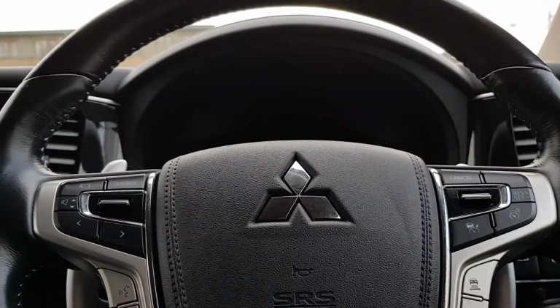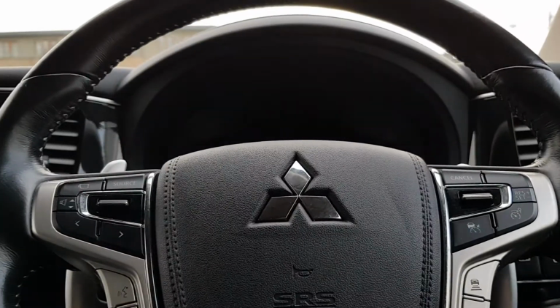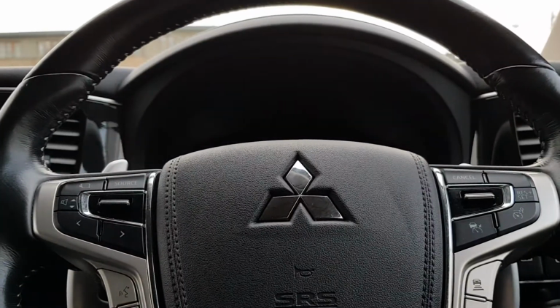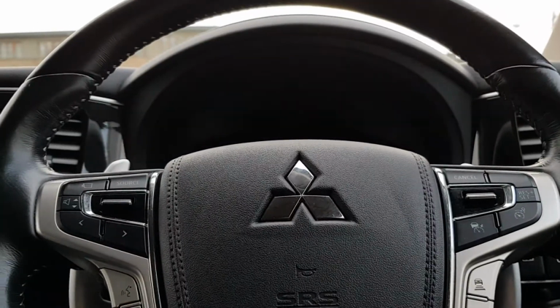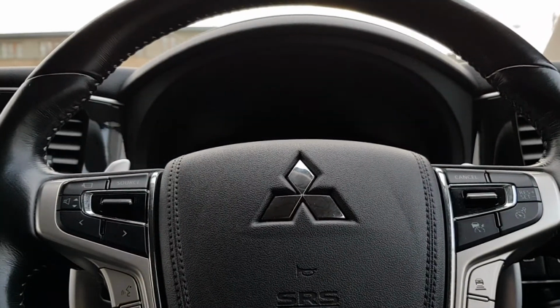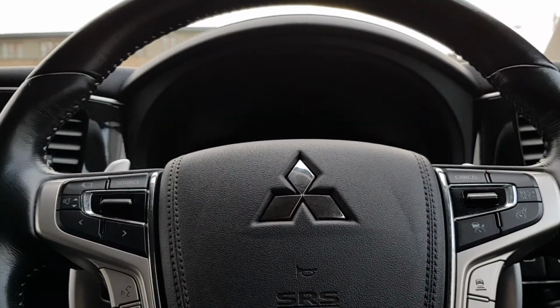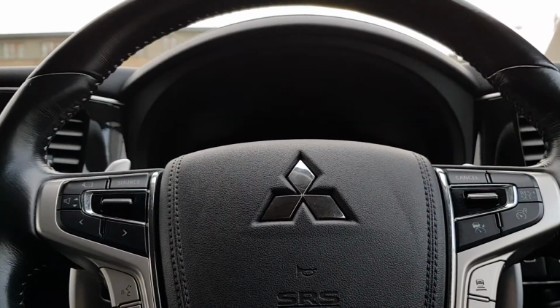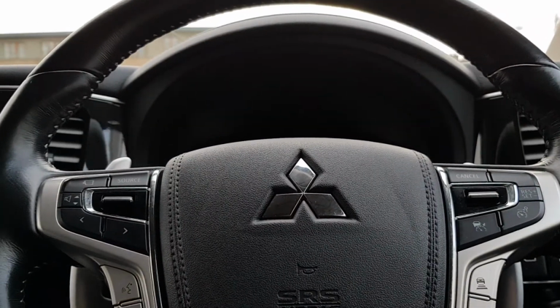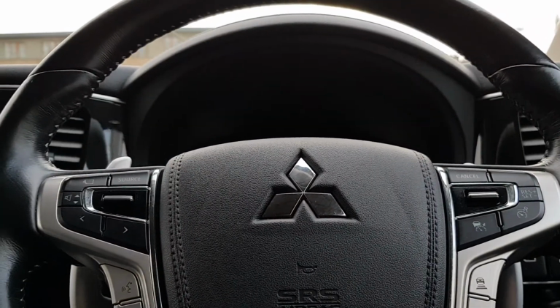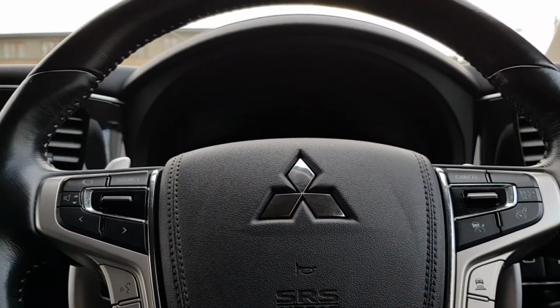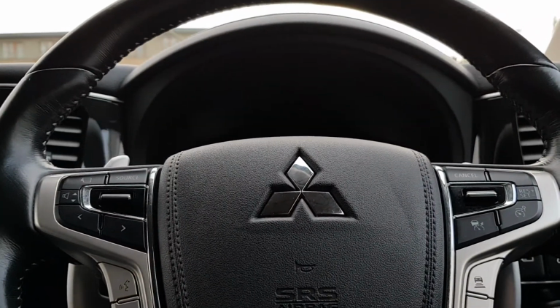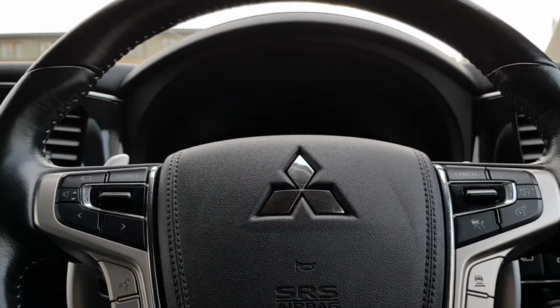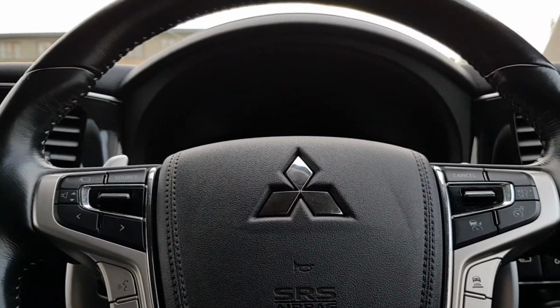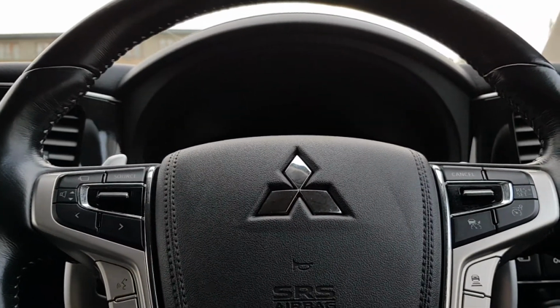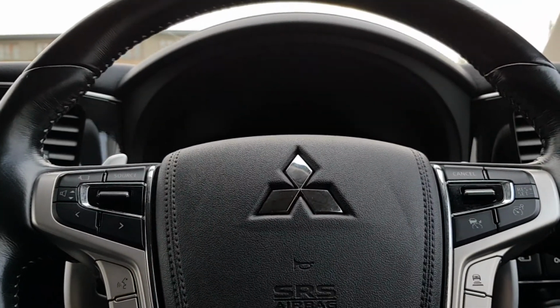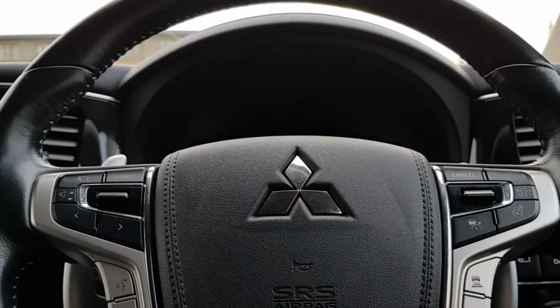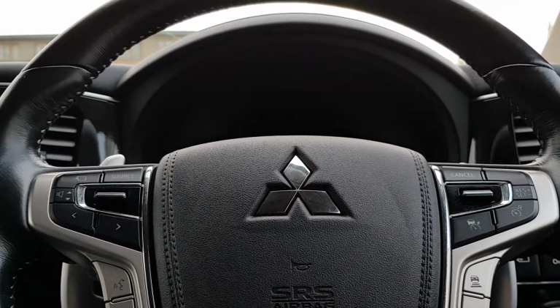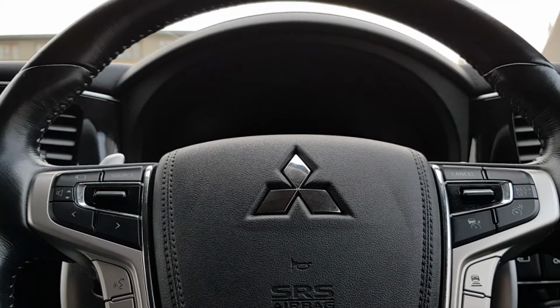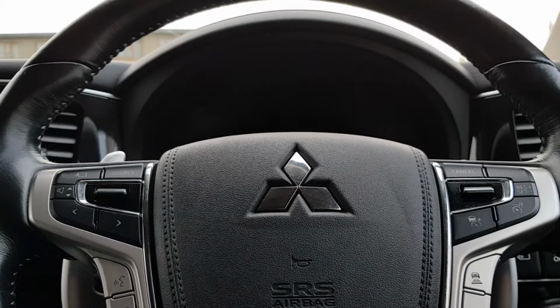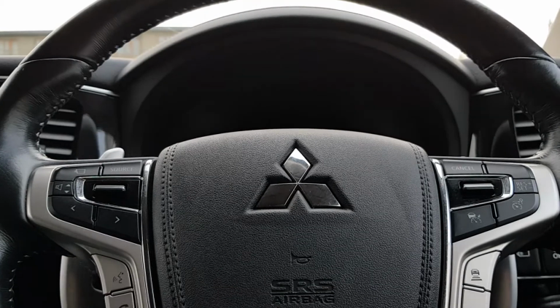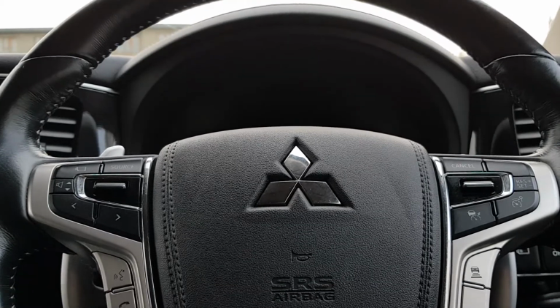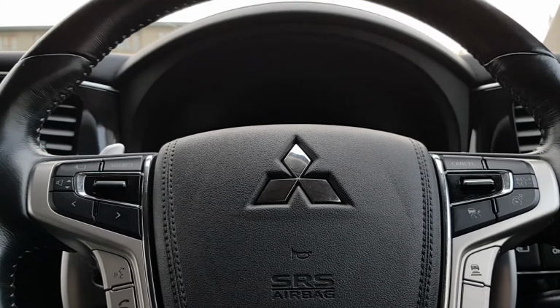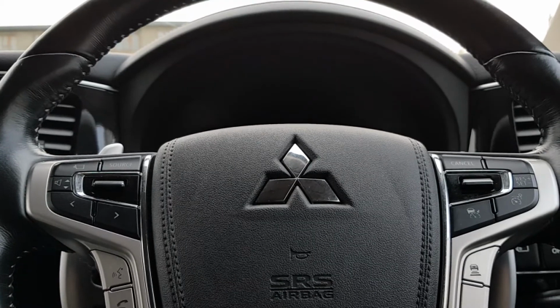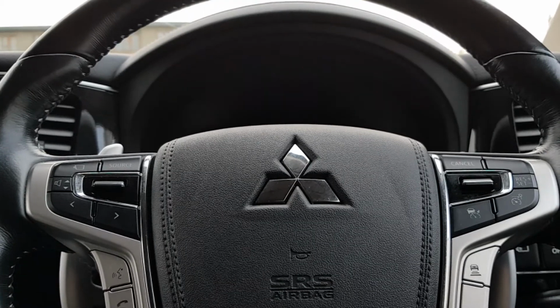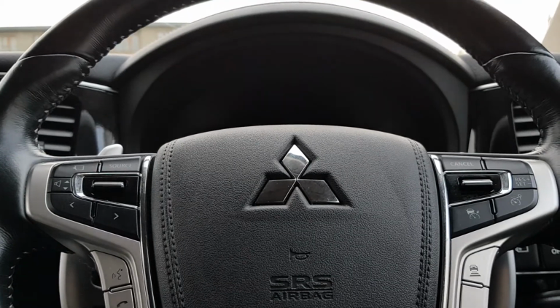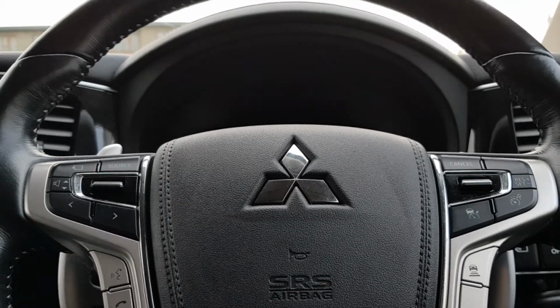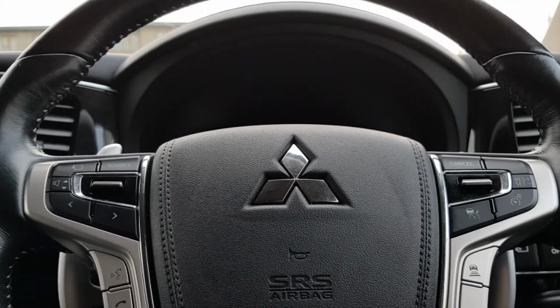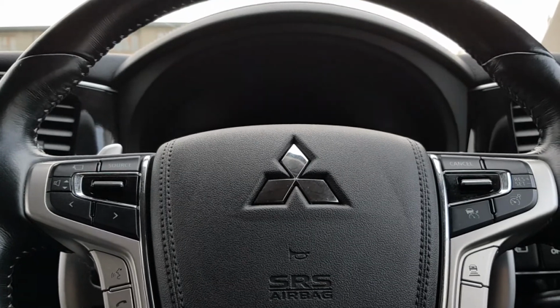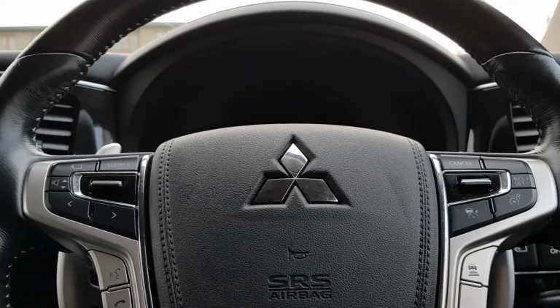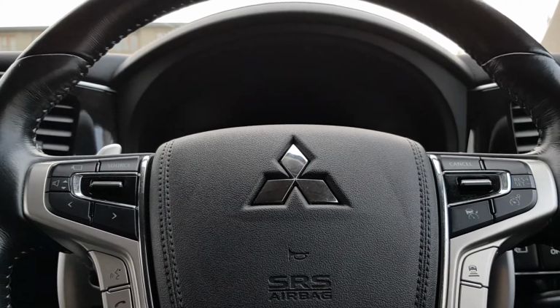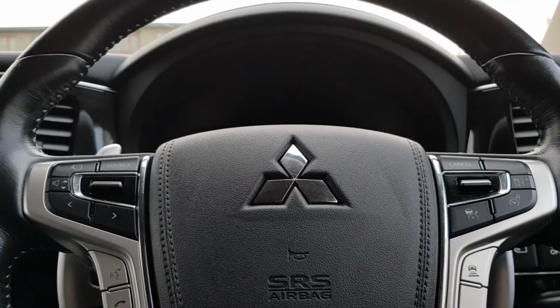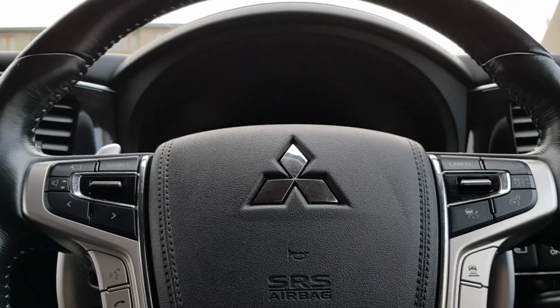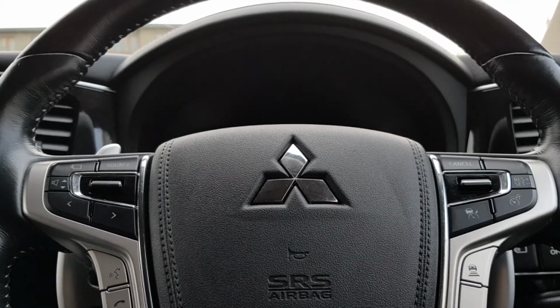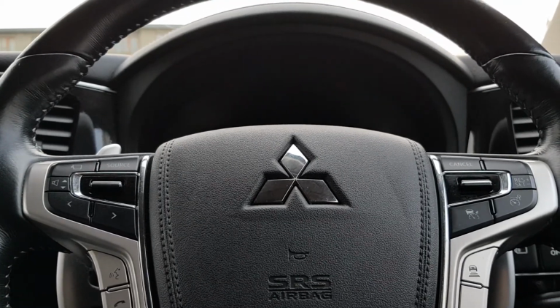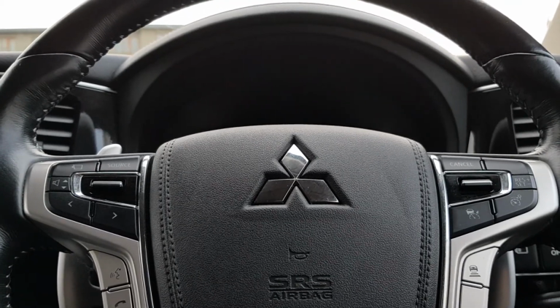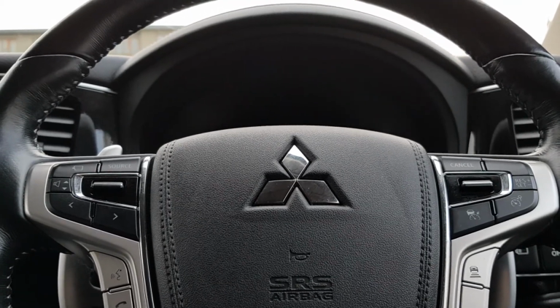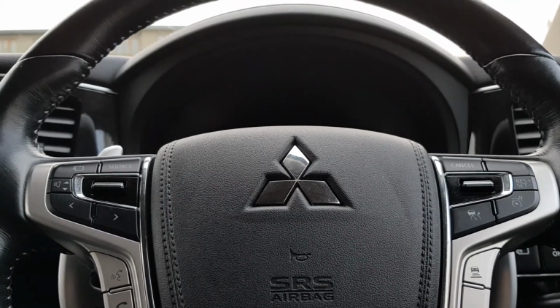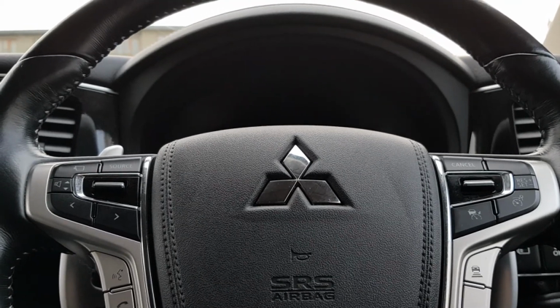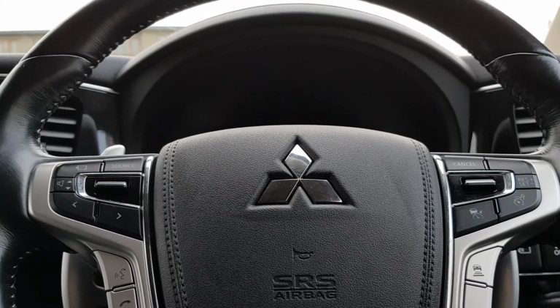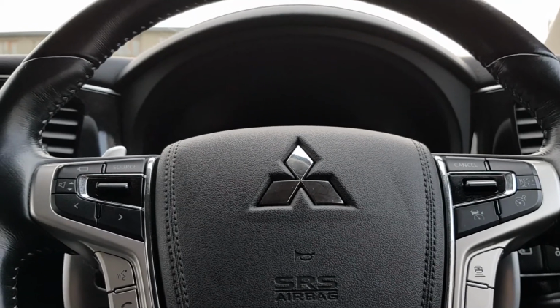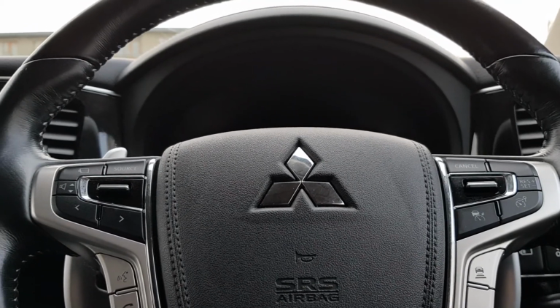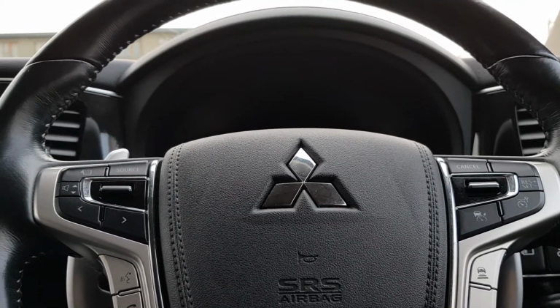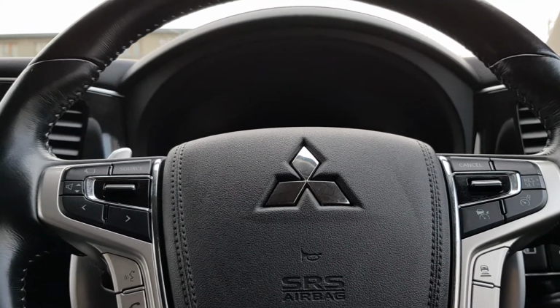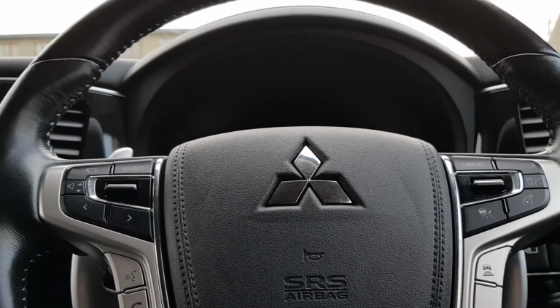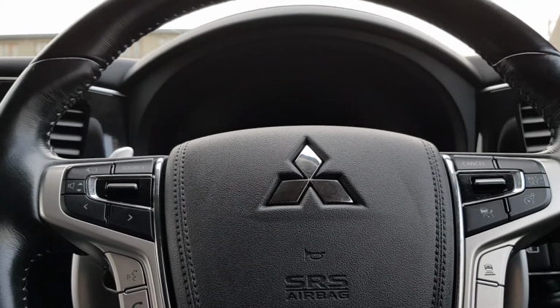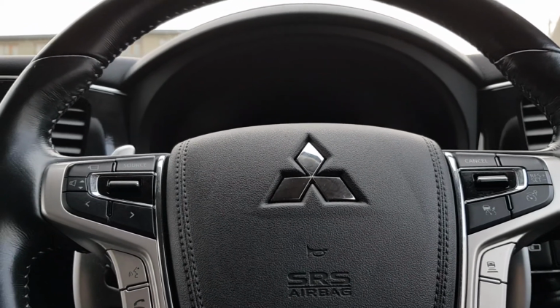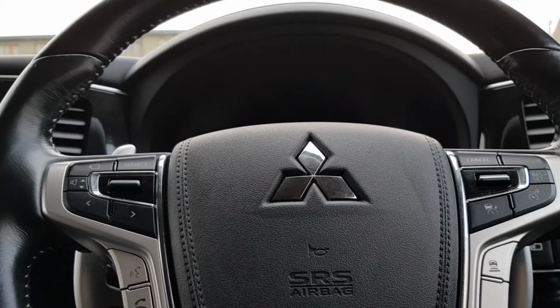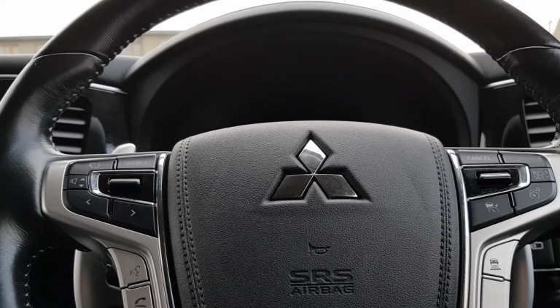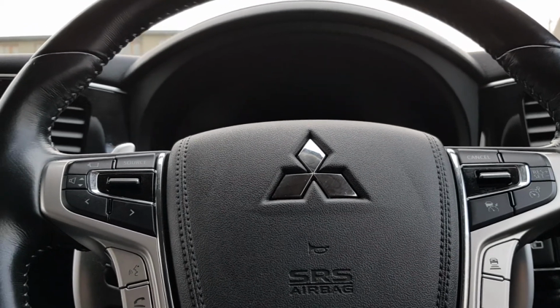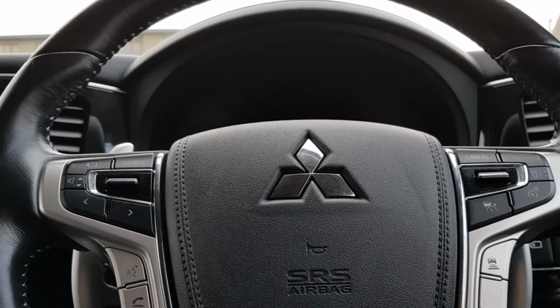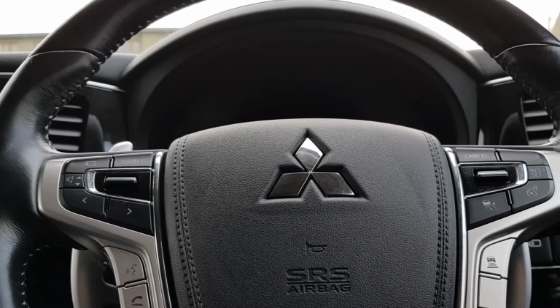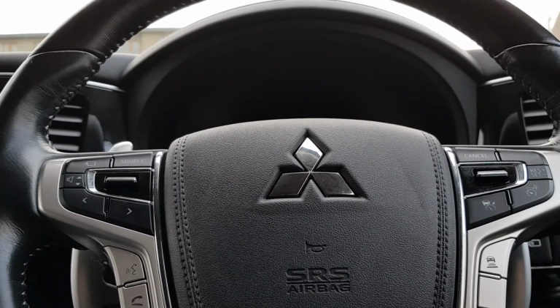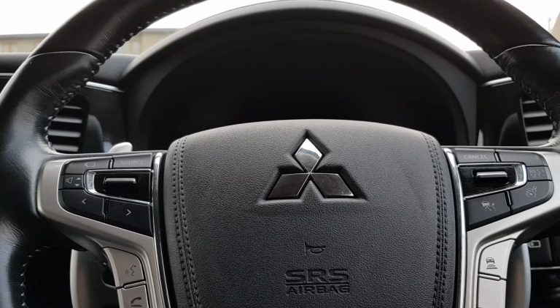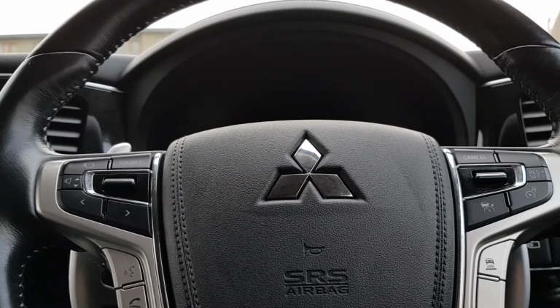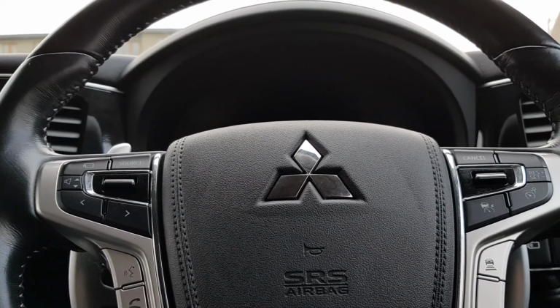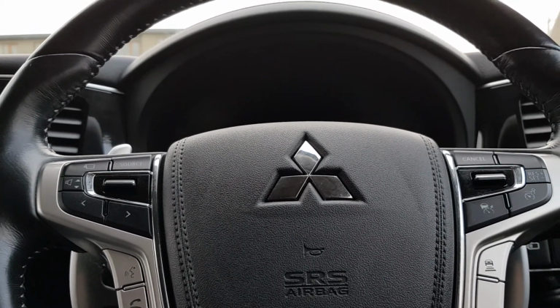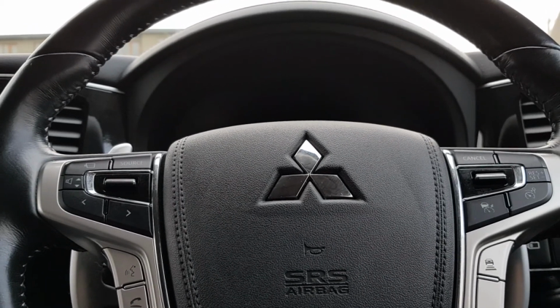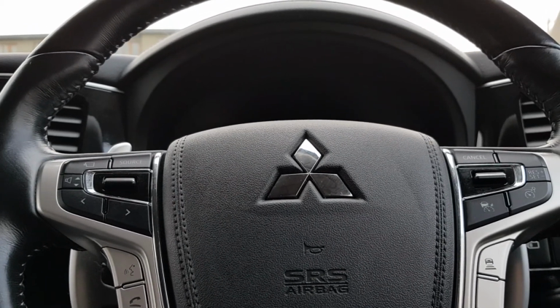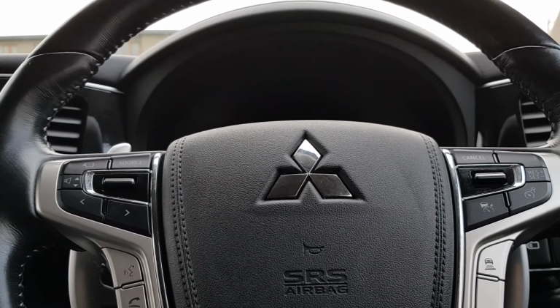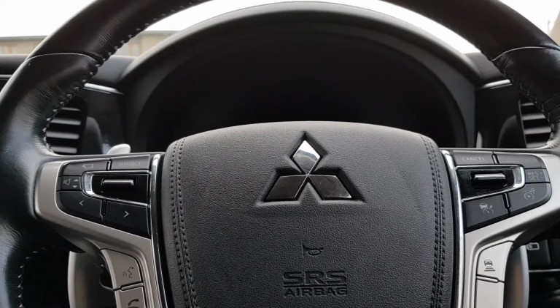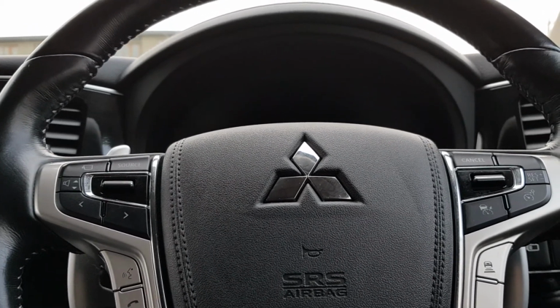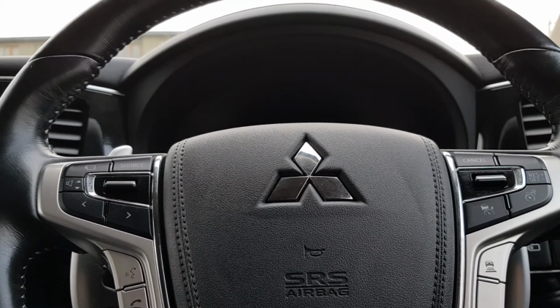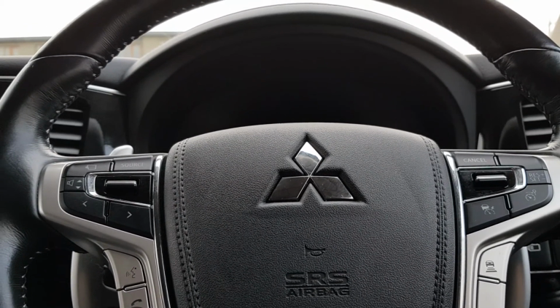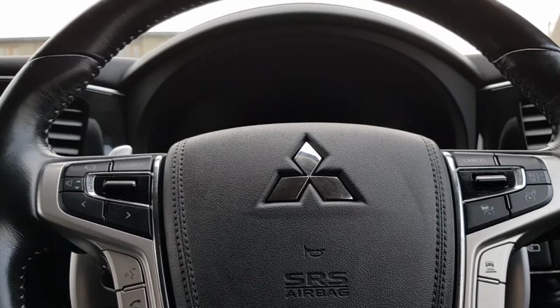If you'd like more details on this car, please give us a call on 01-864-7791. Thank you.